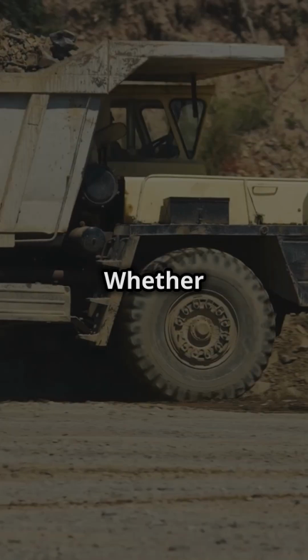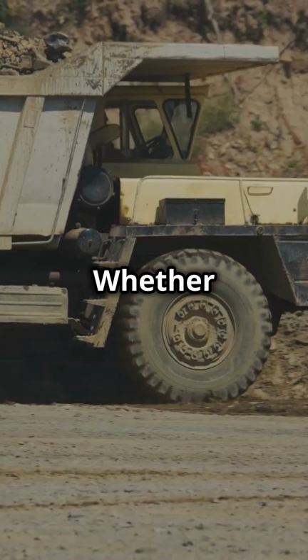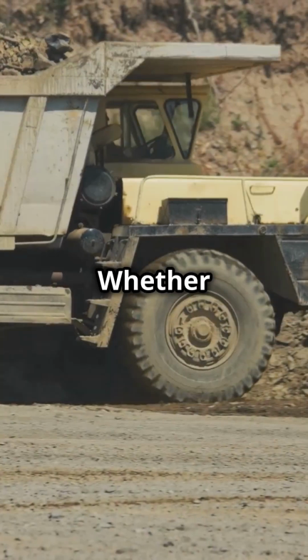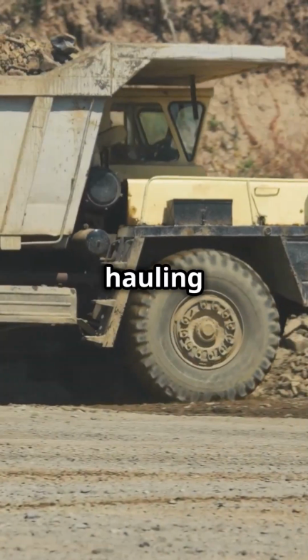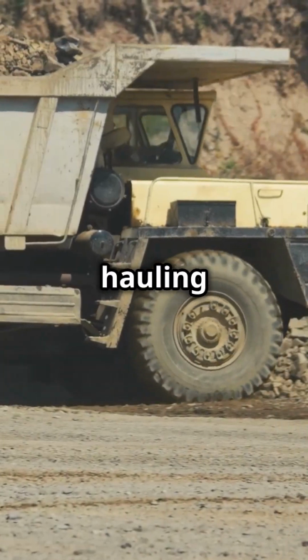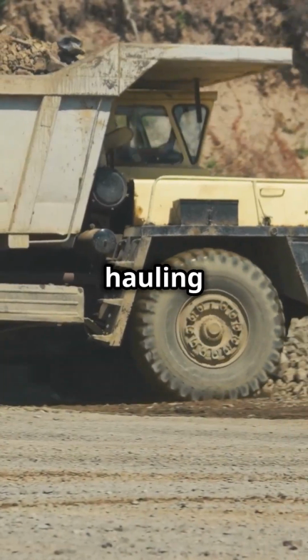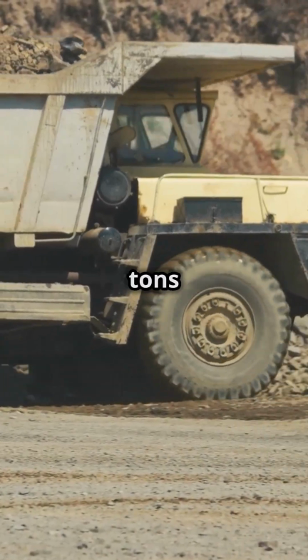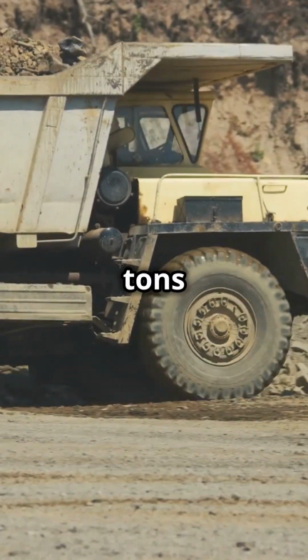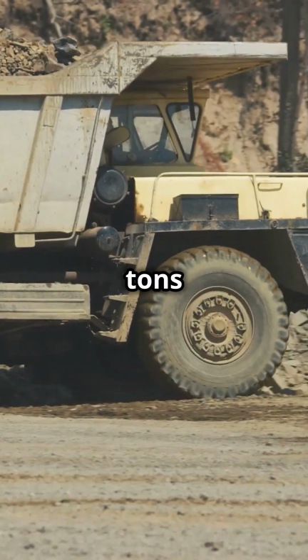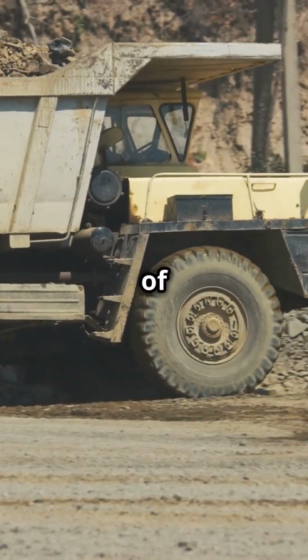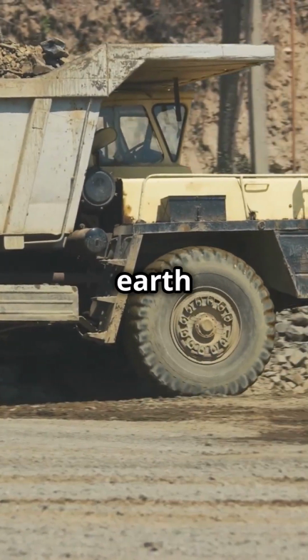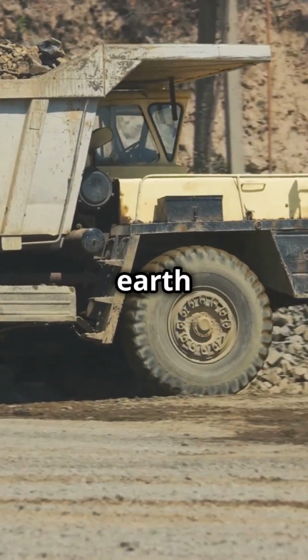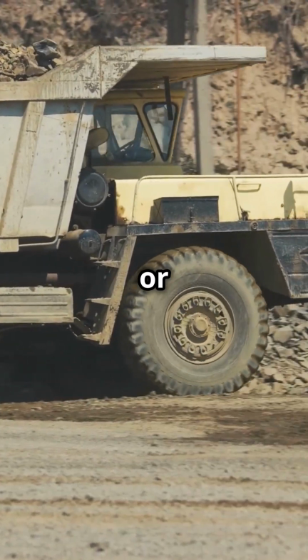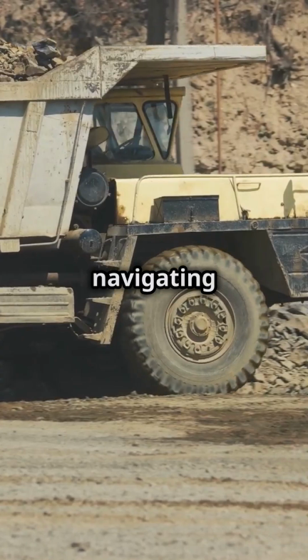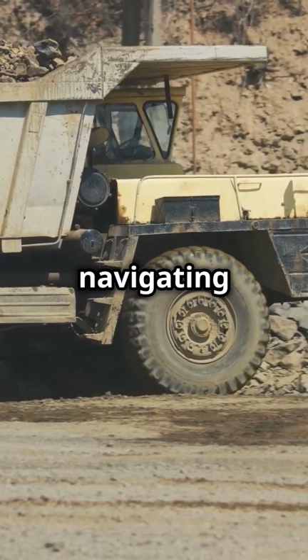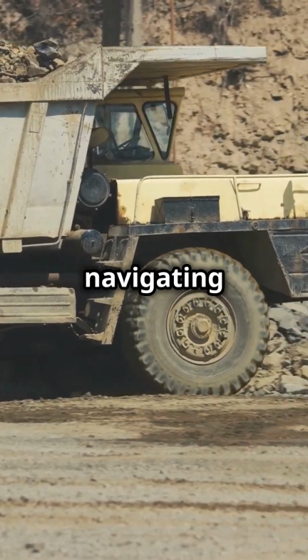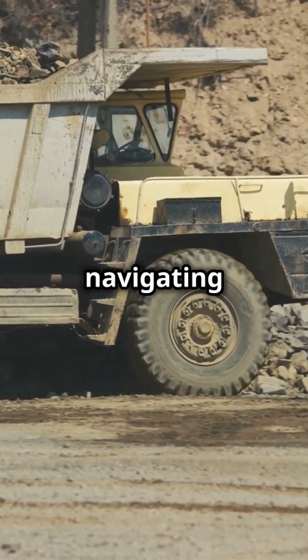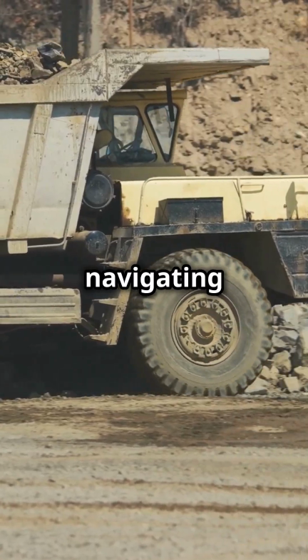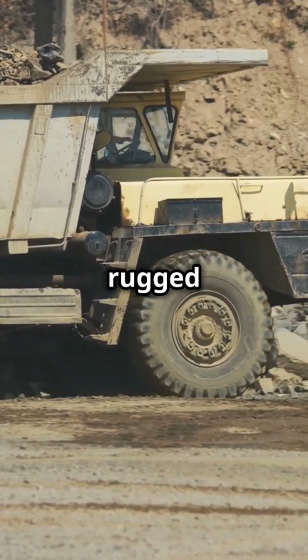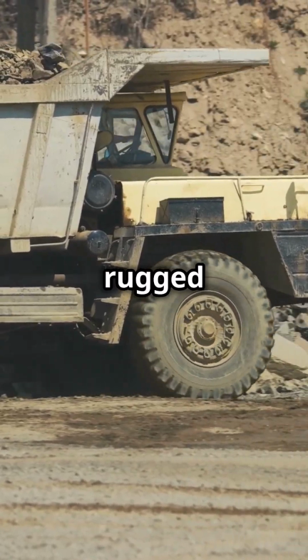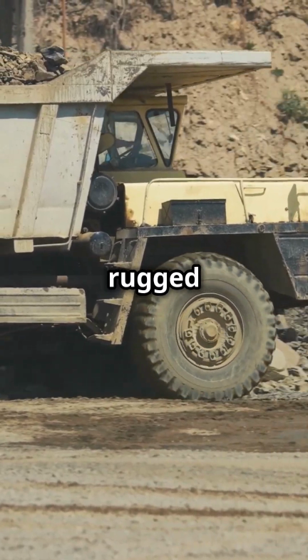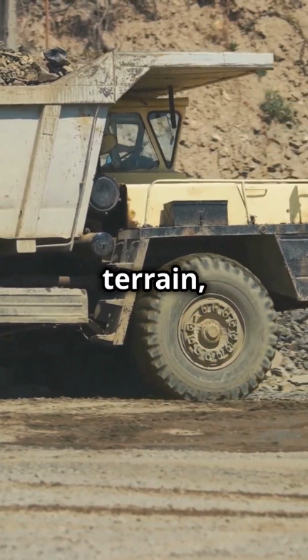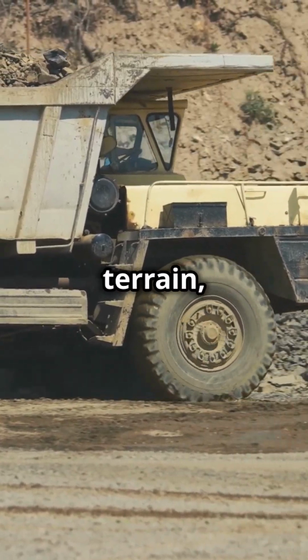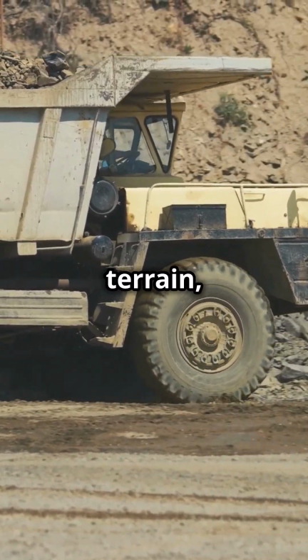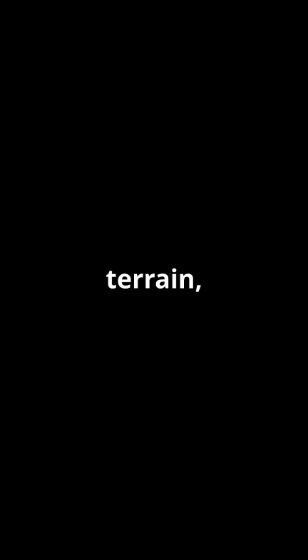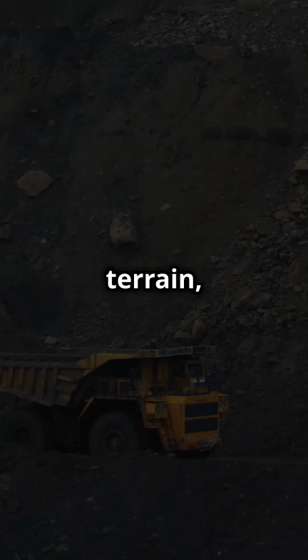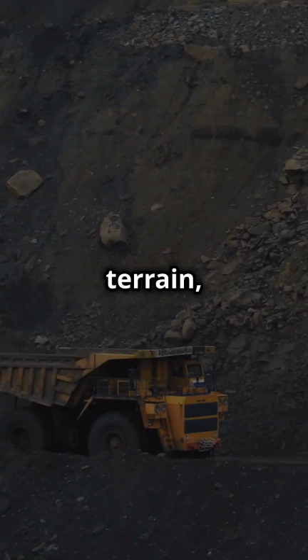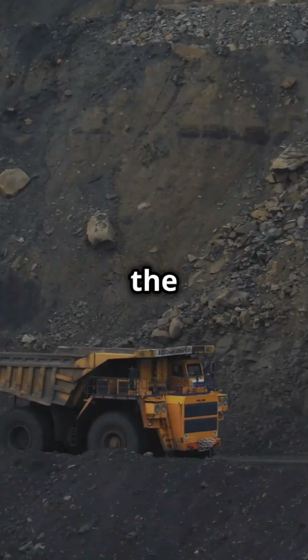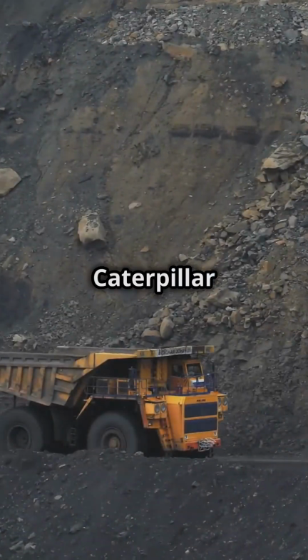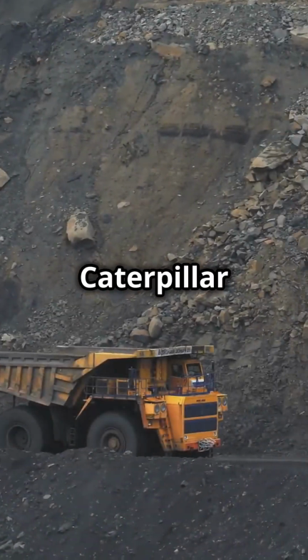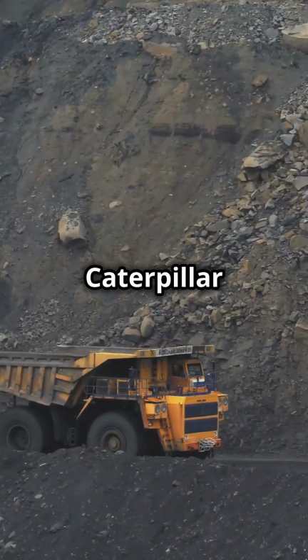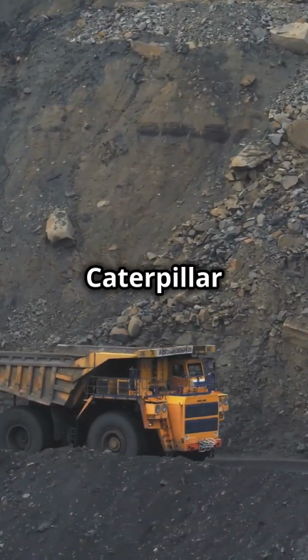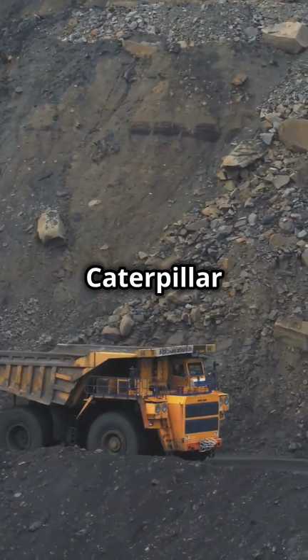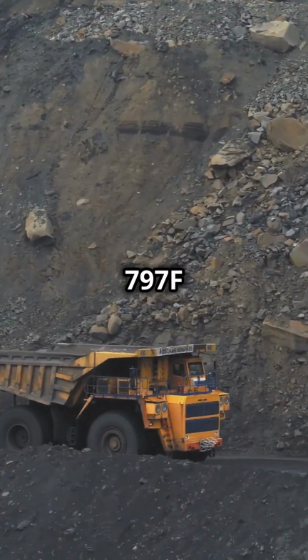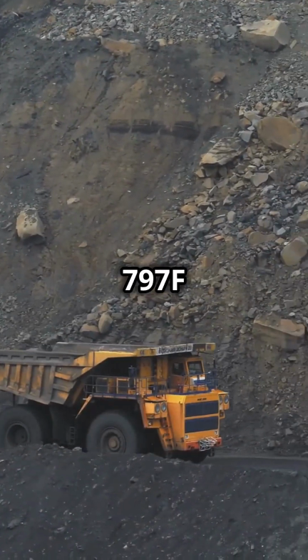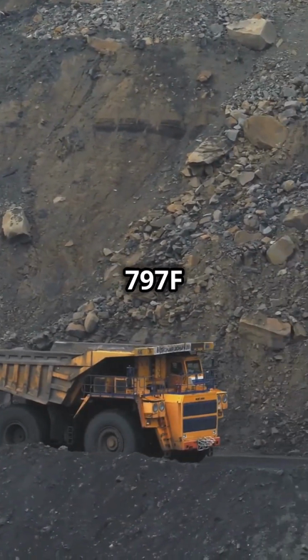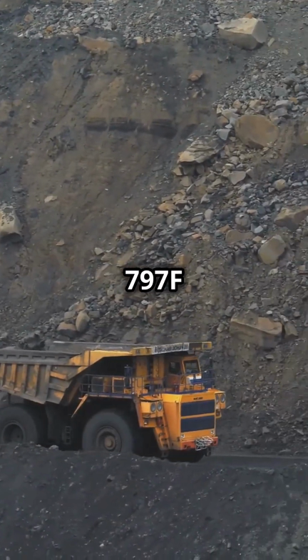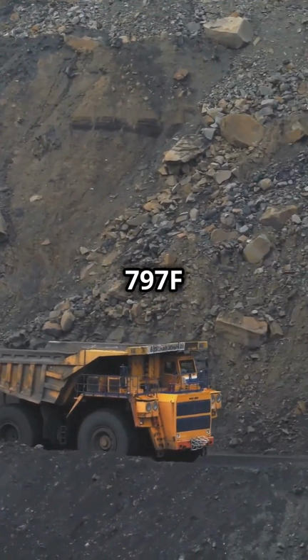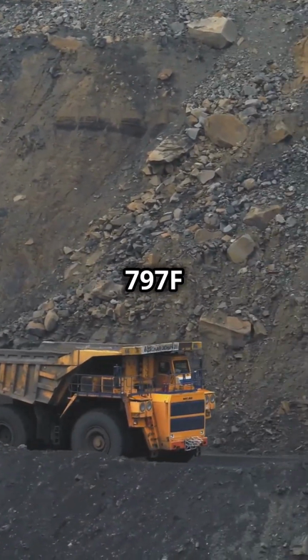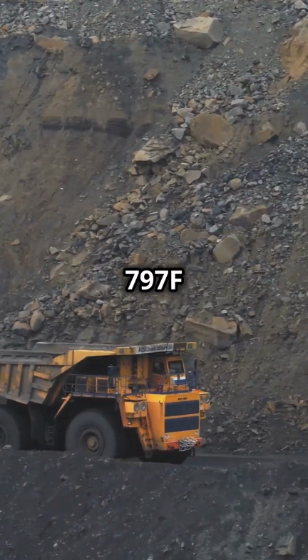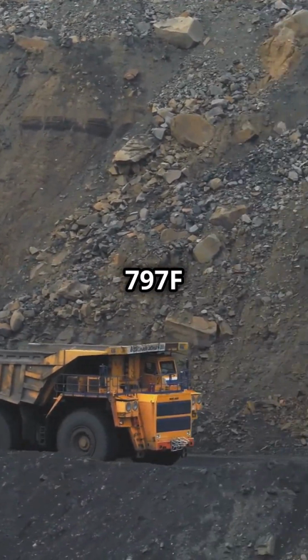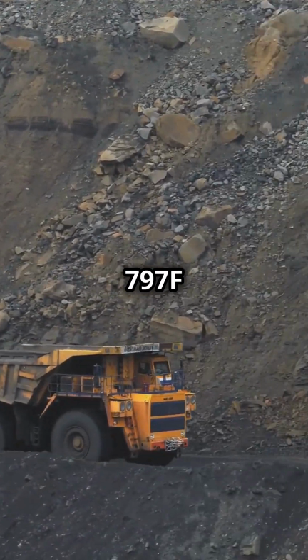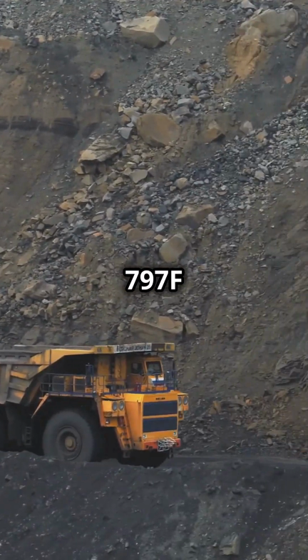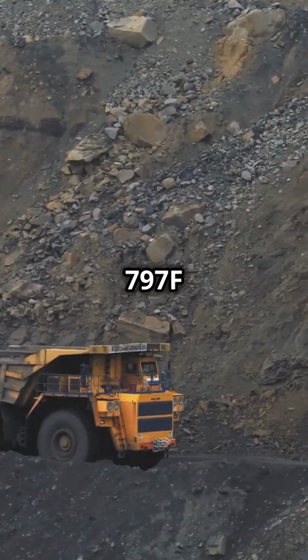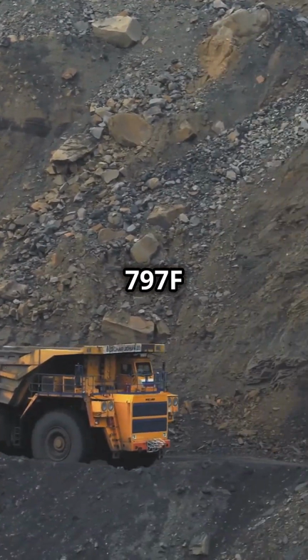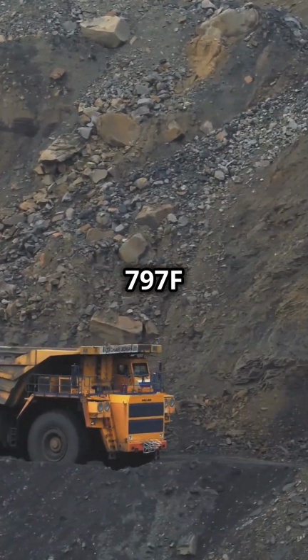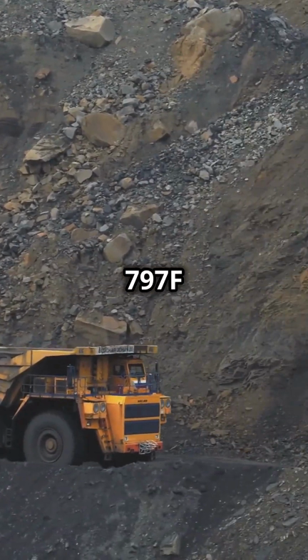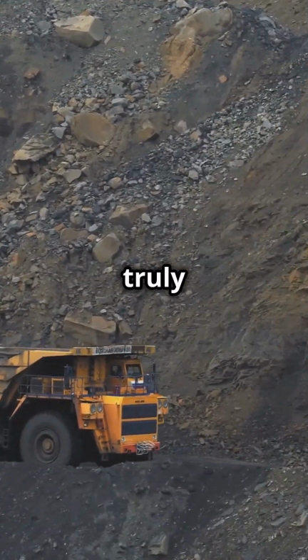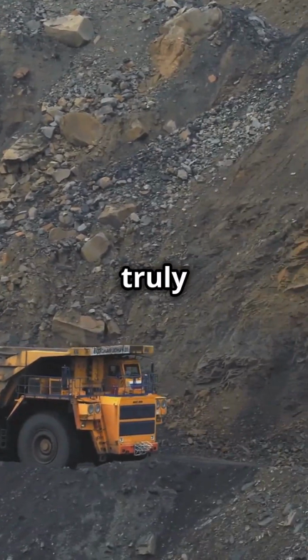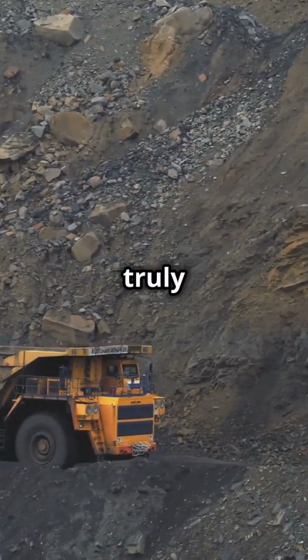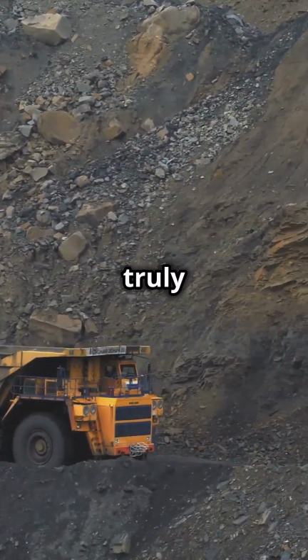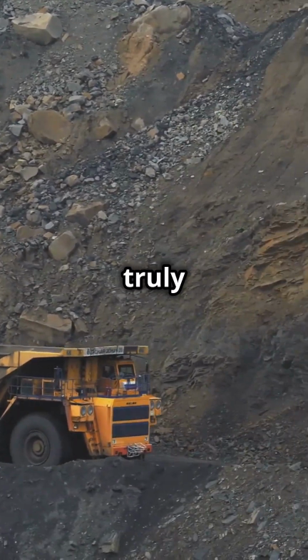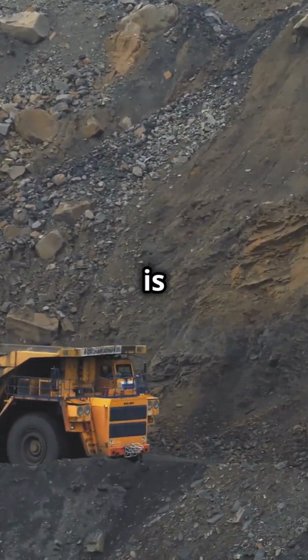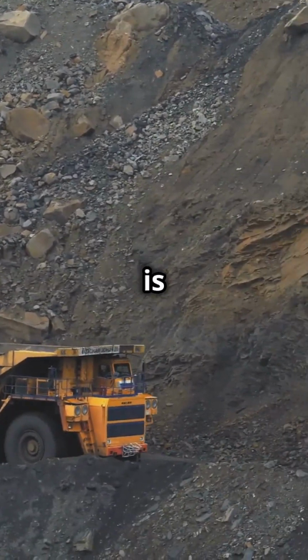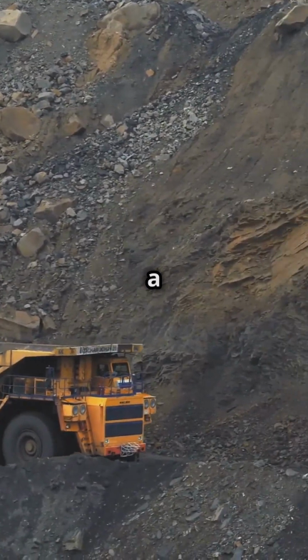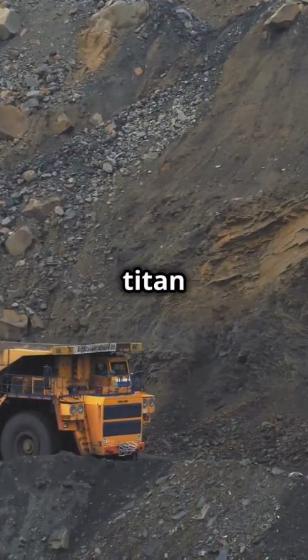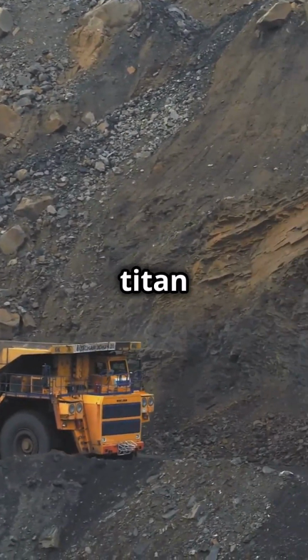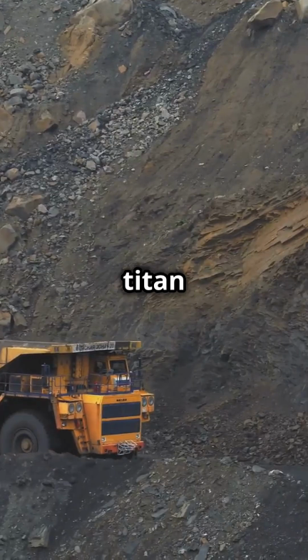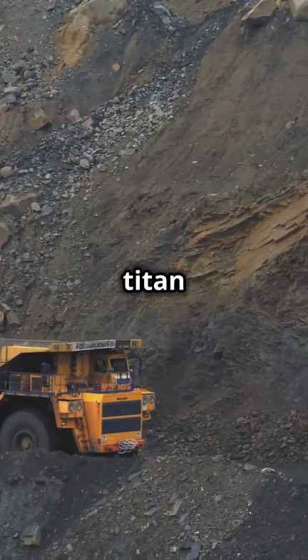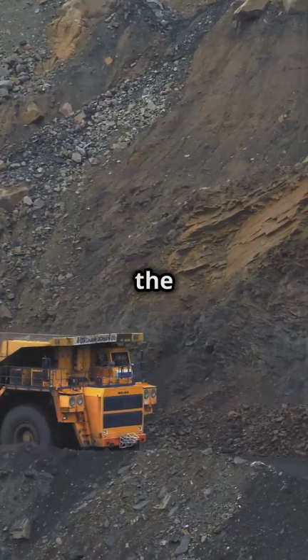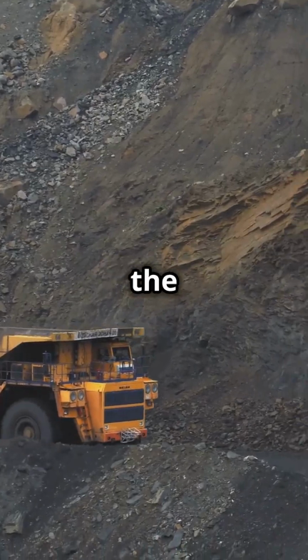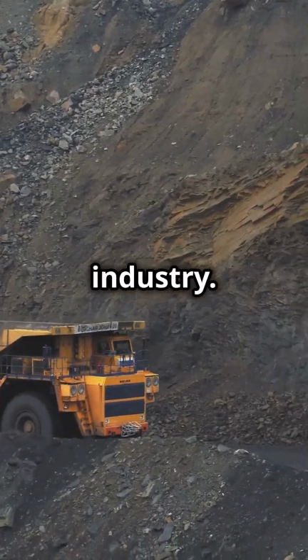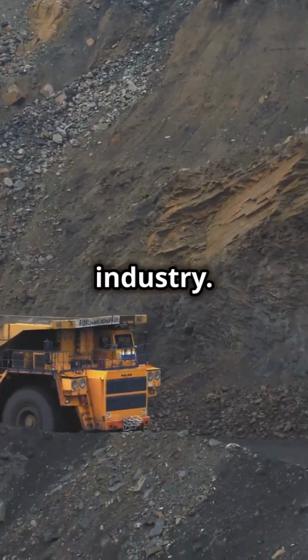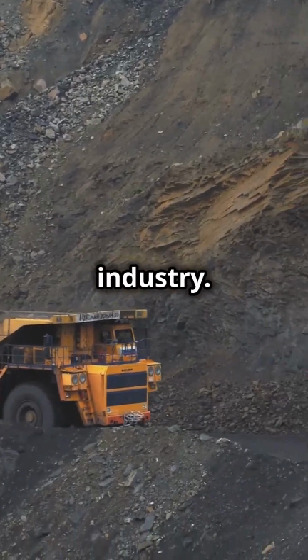Whether hauling tons of earth or navigating rugged terrain, the Caterpillar 797F truly is a titan of the industry.